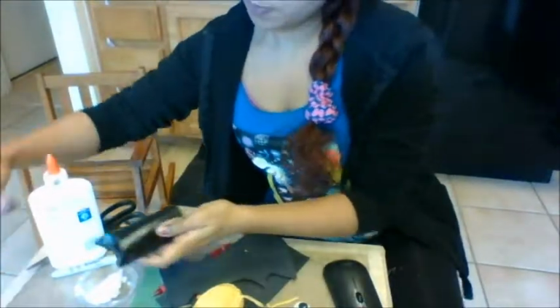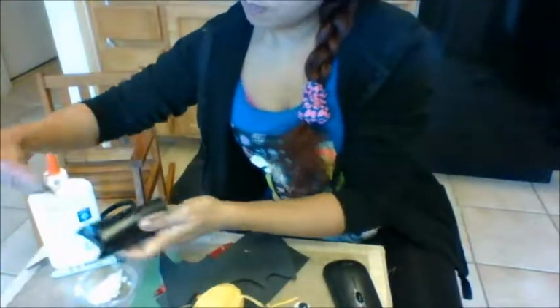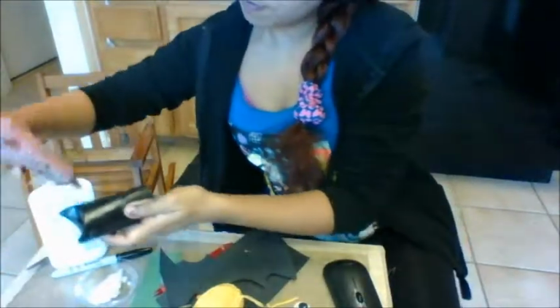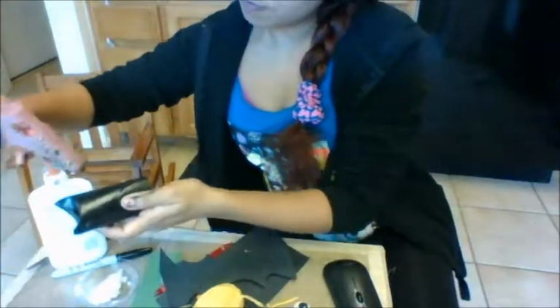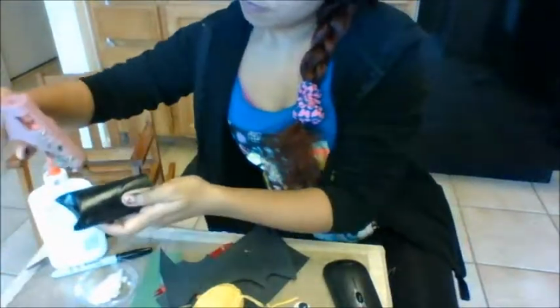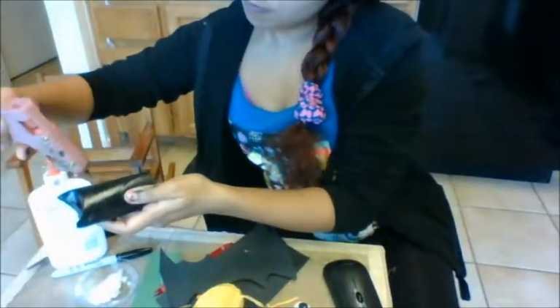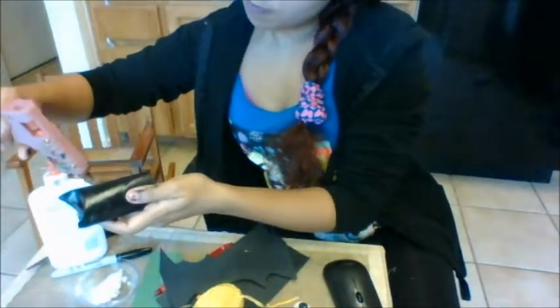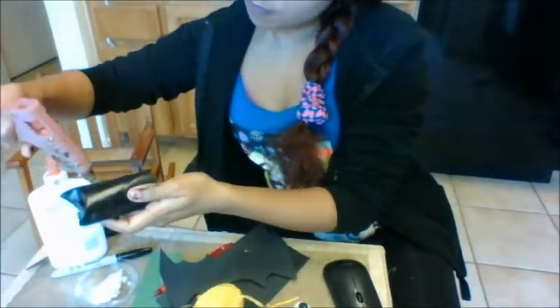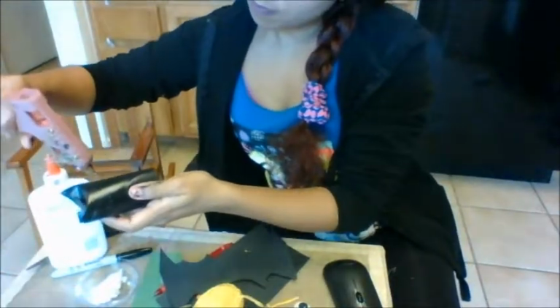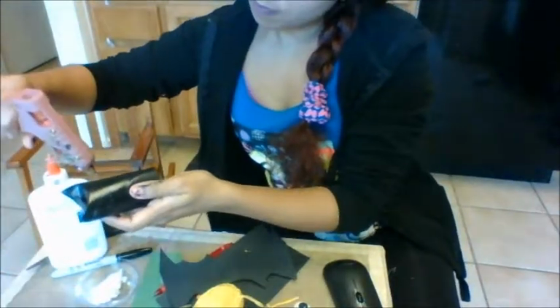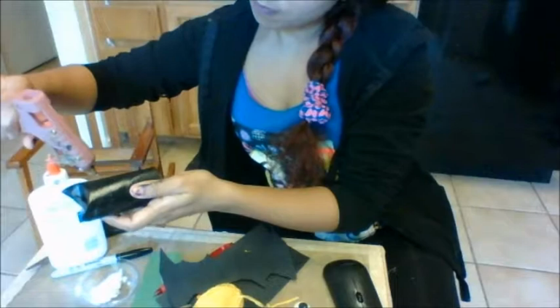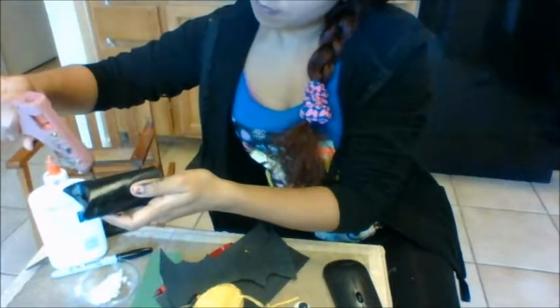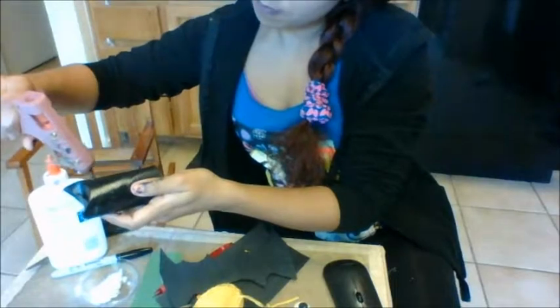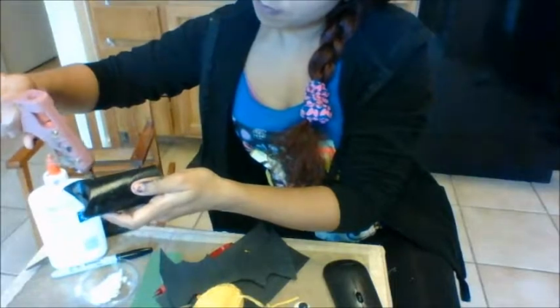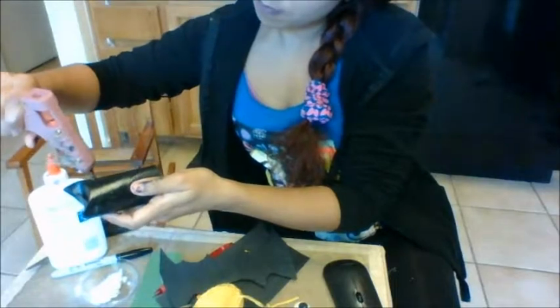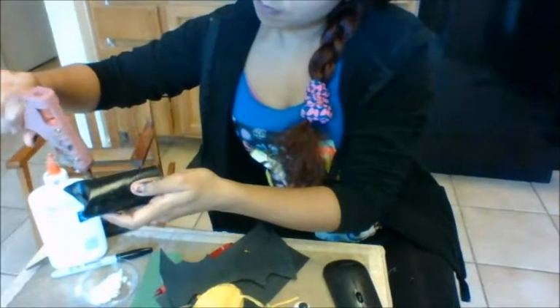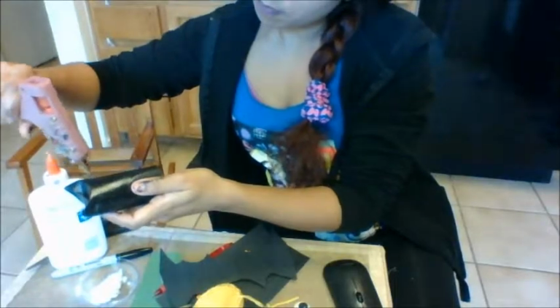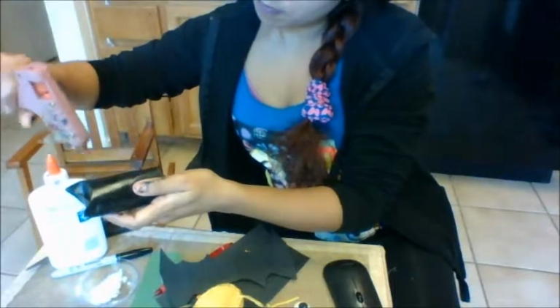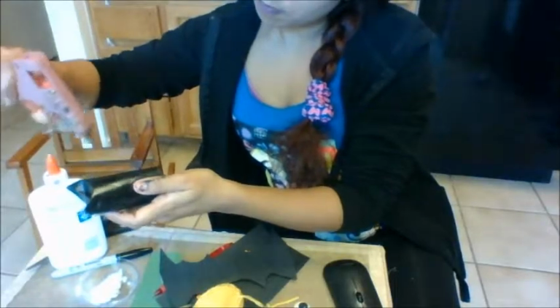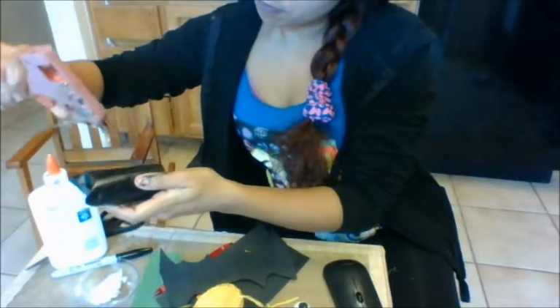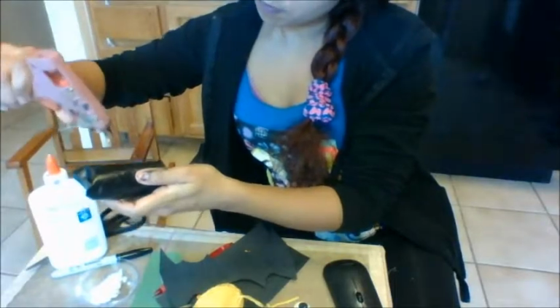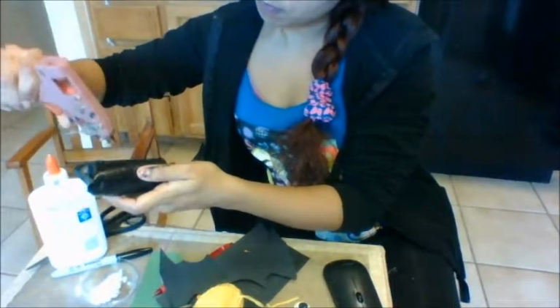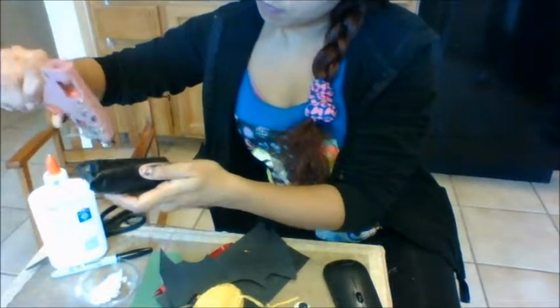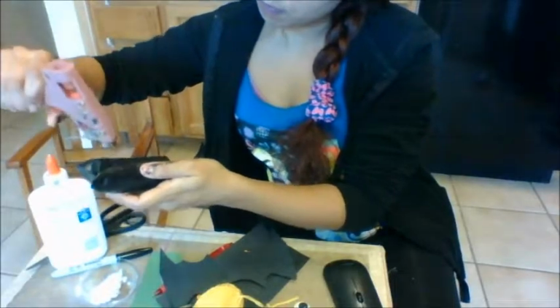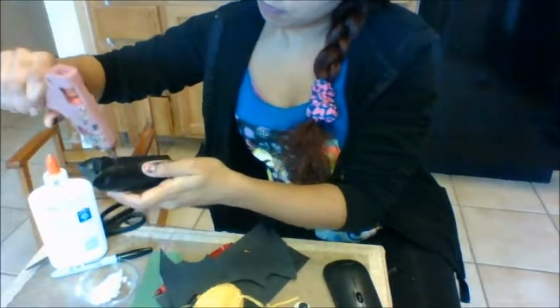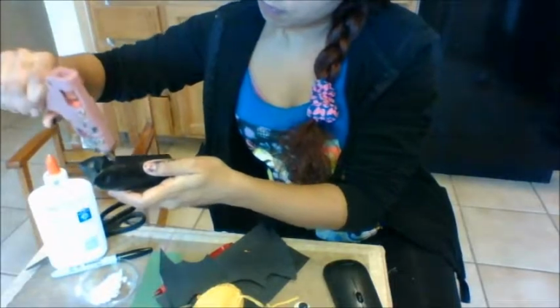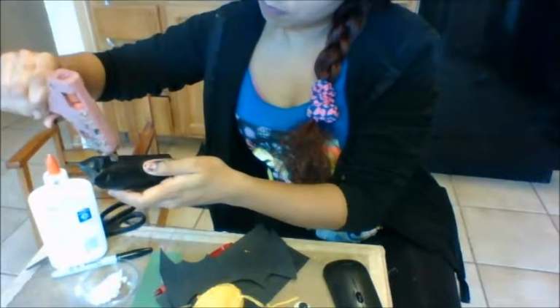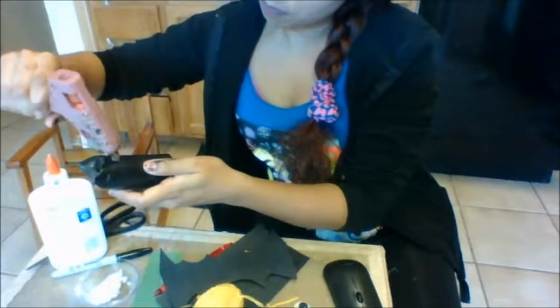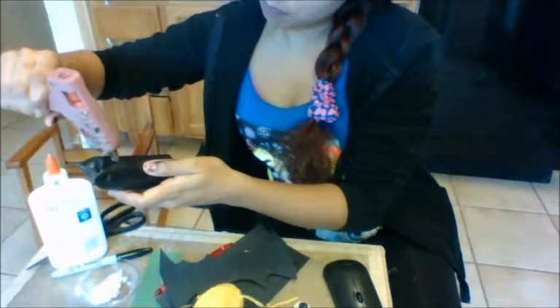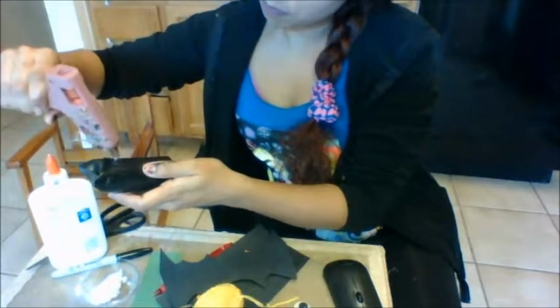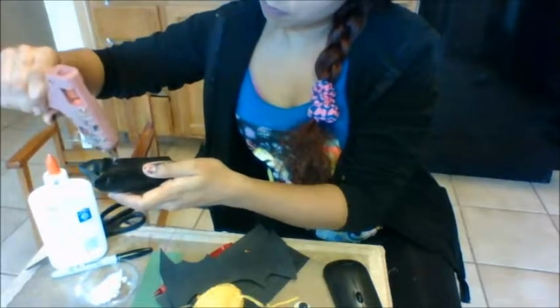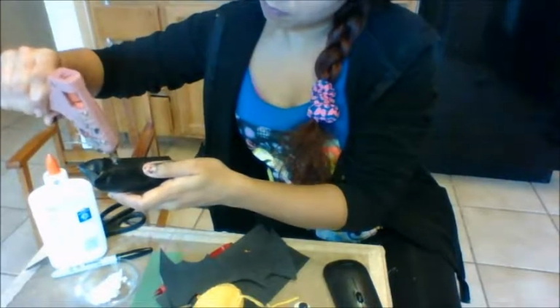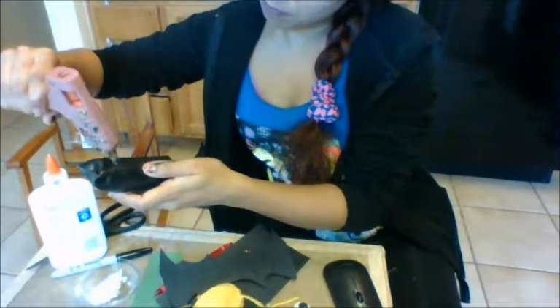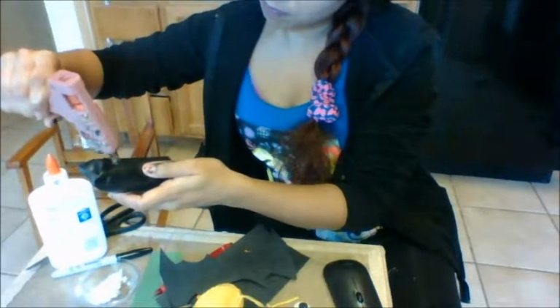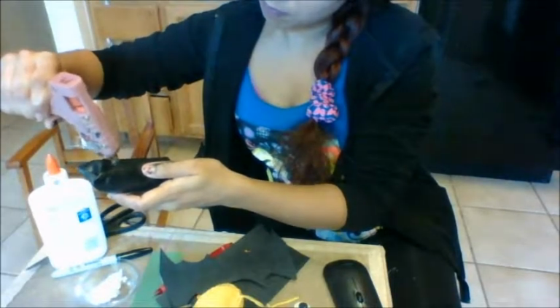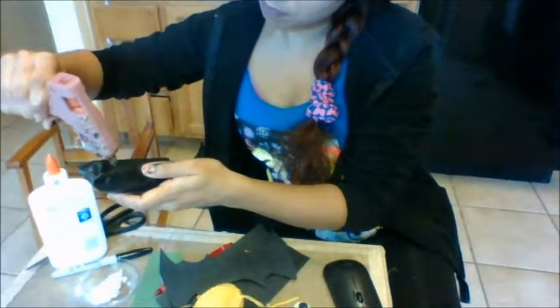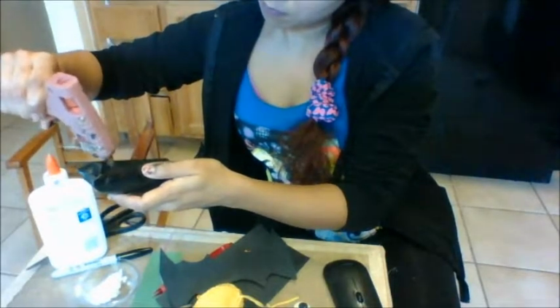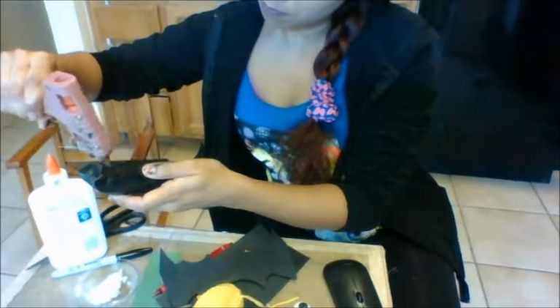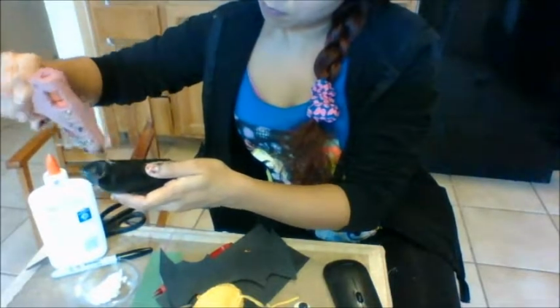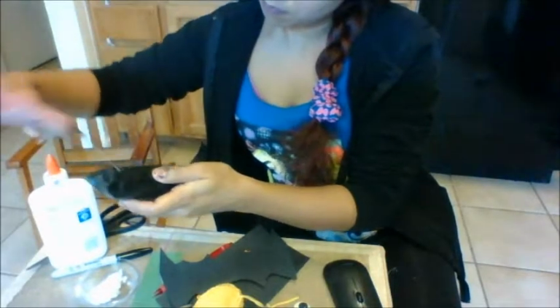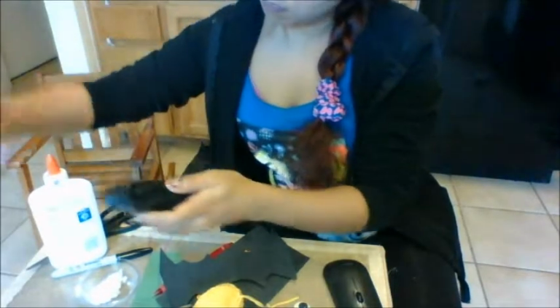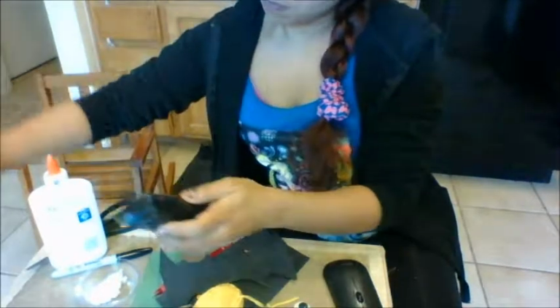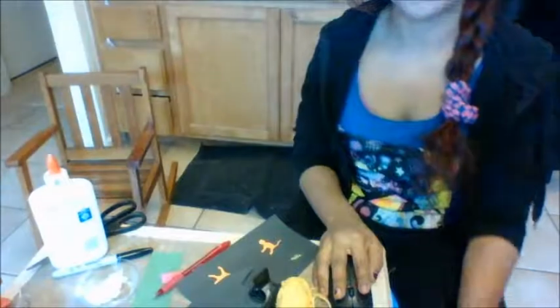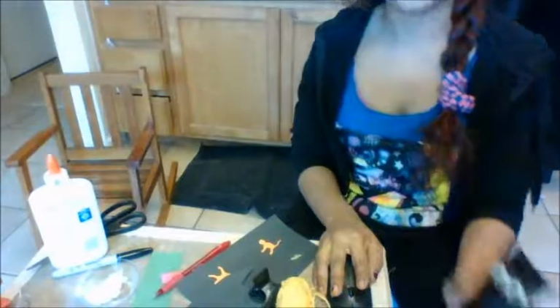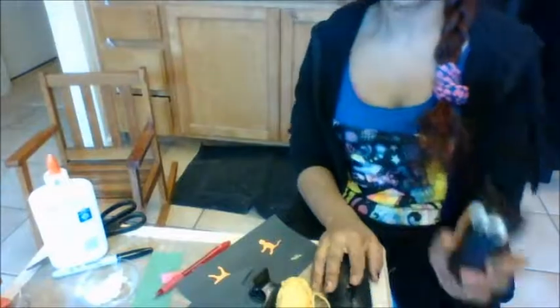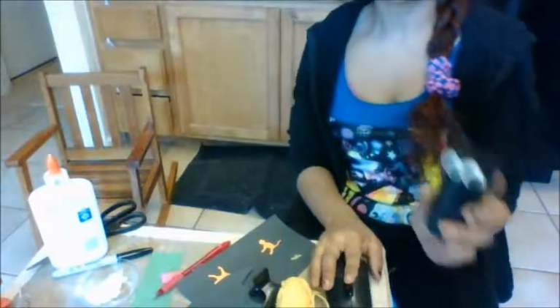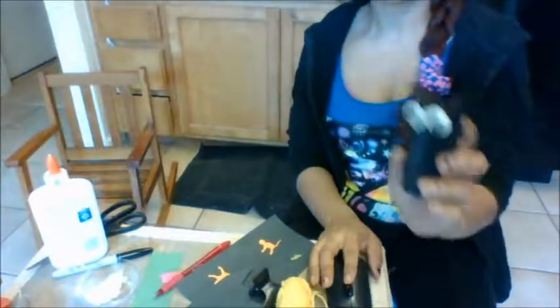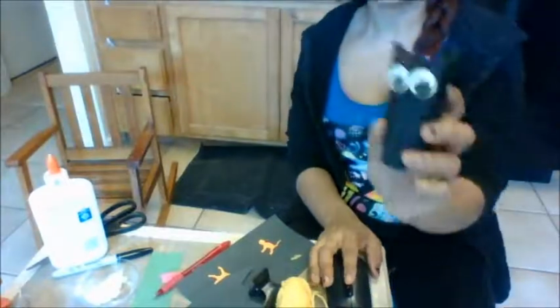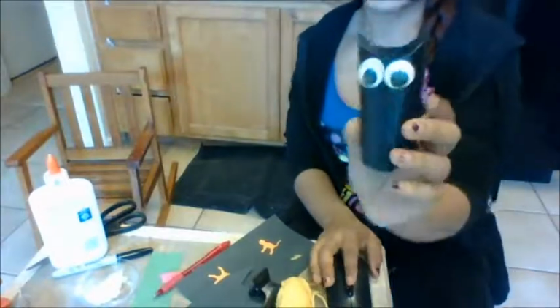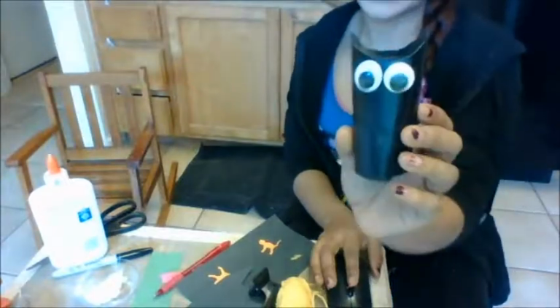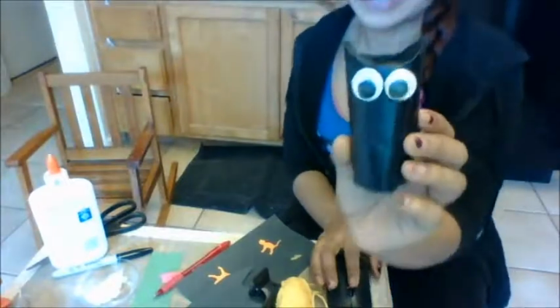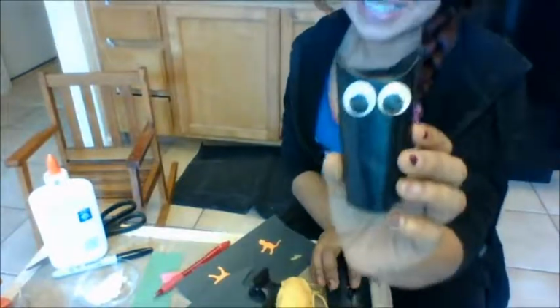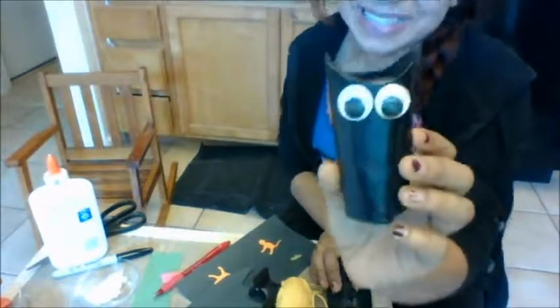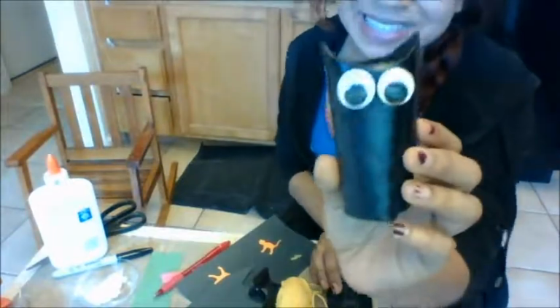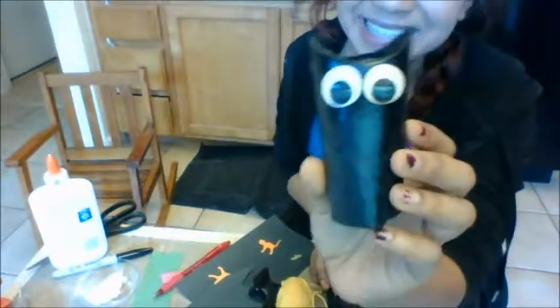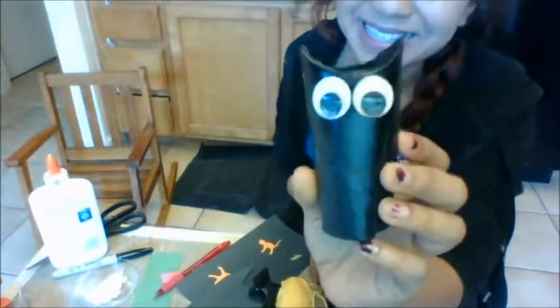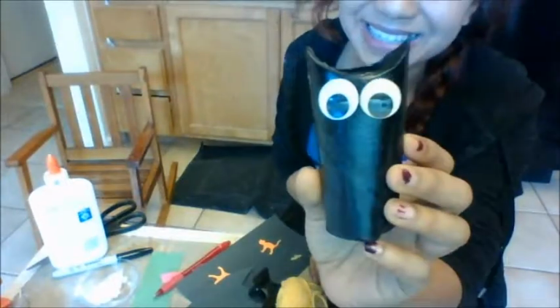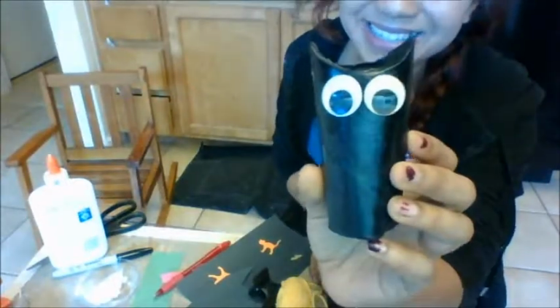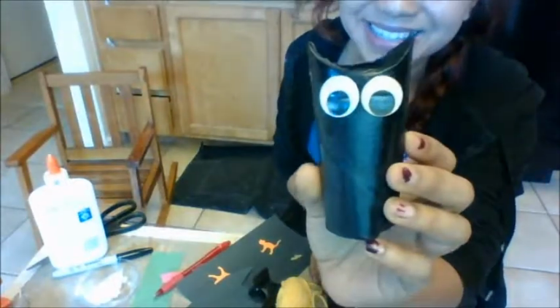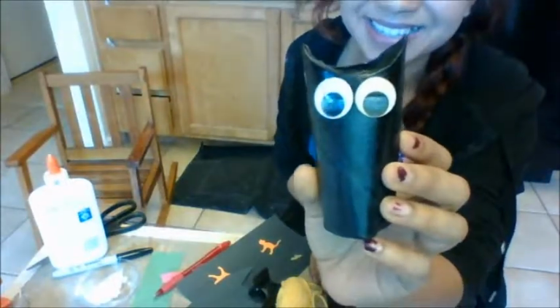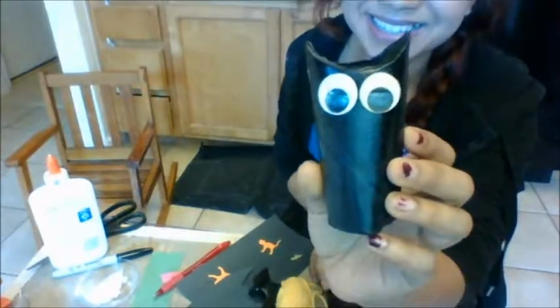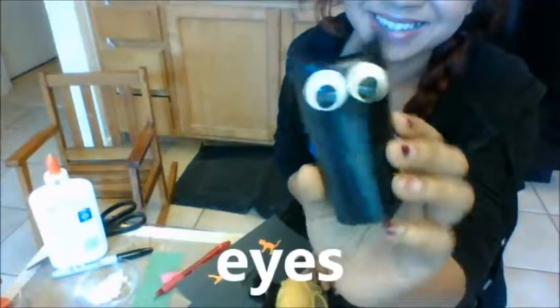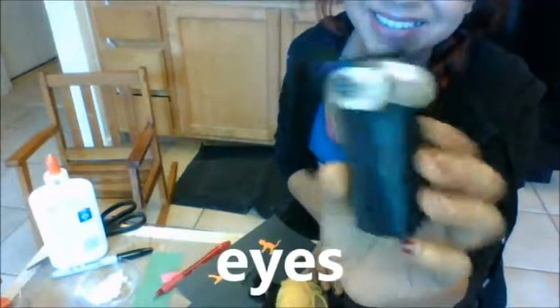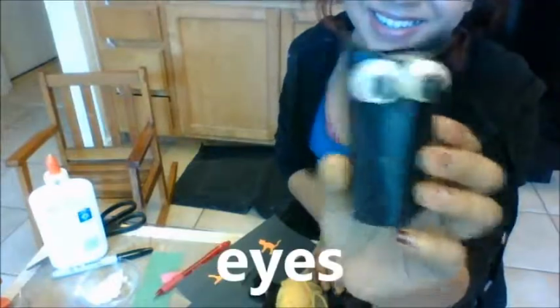Now we're going to glue on eyes. Two eyes.